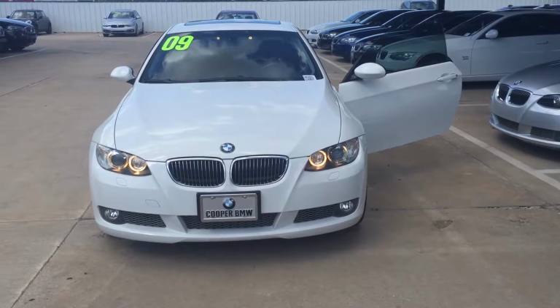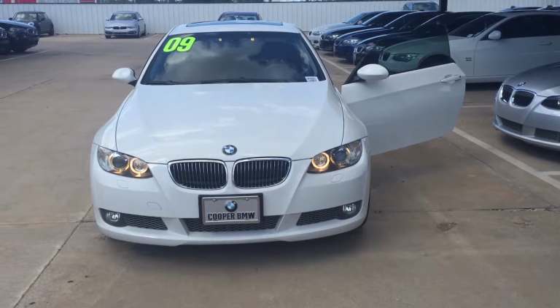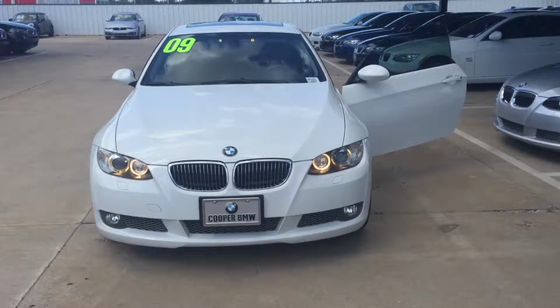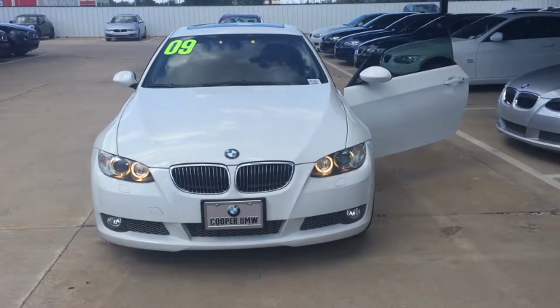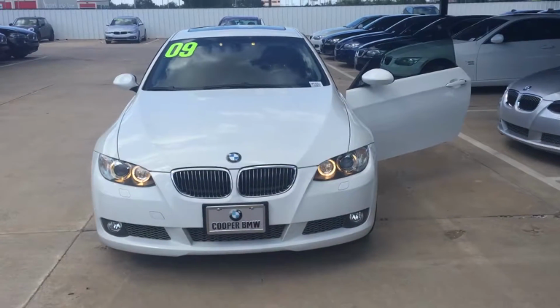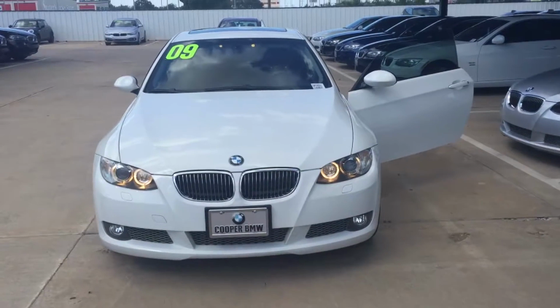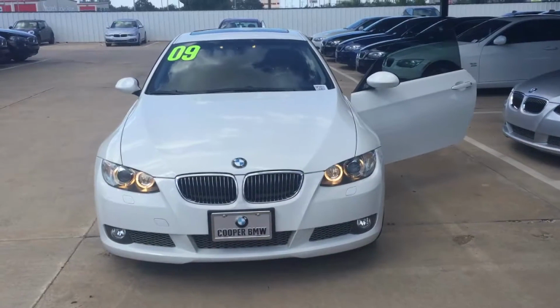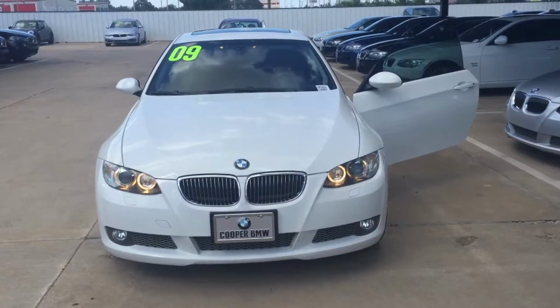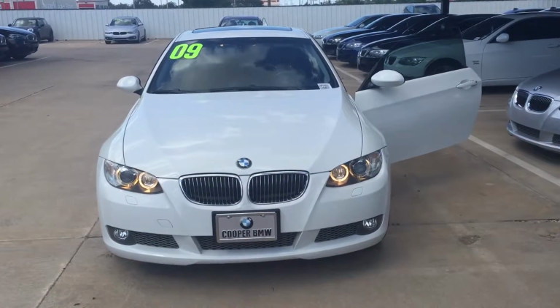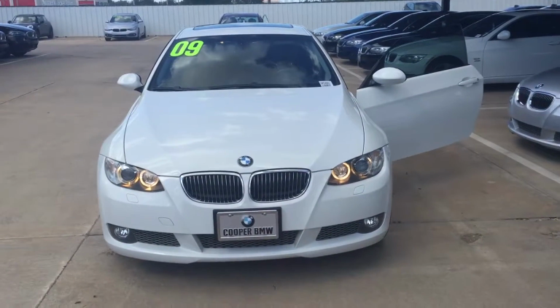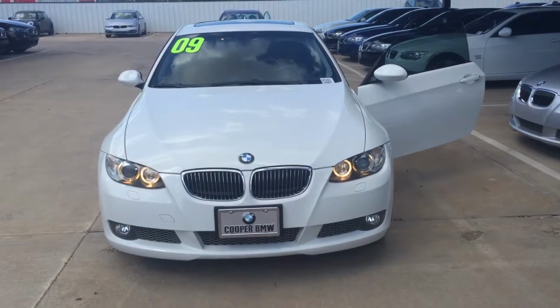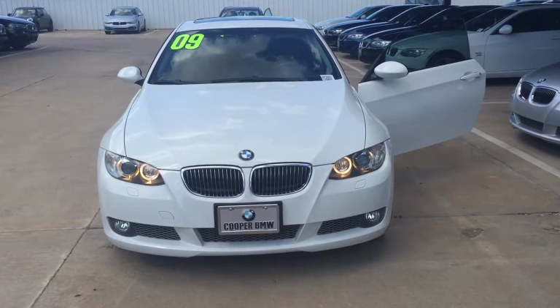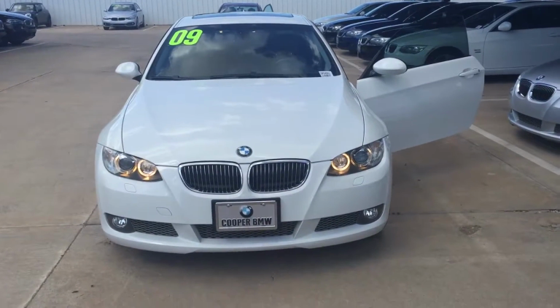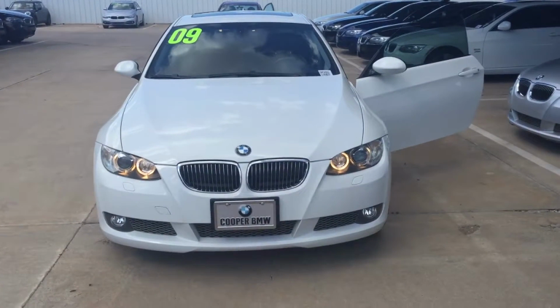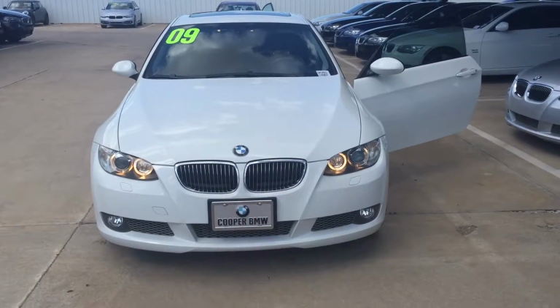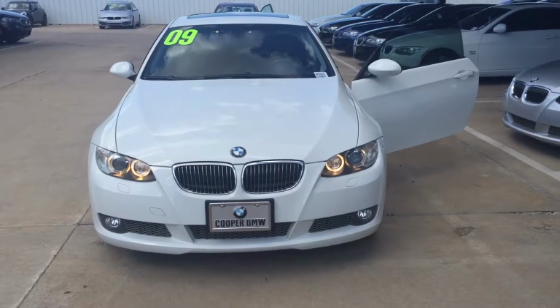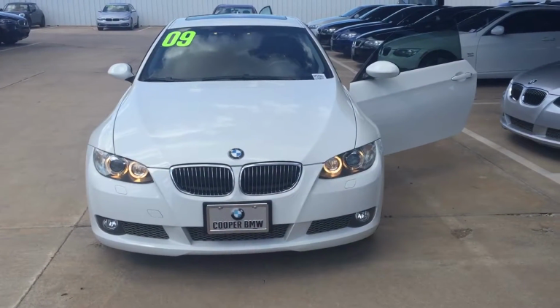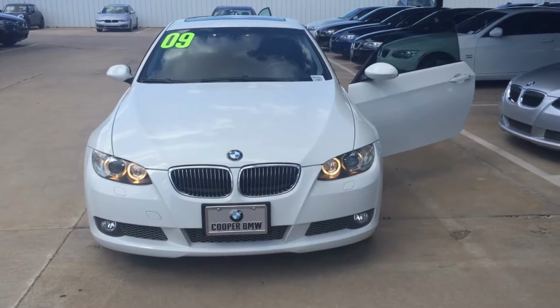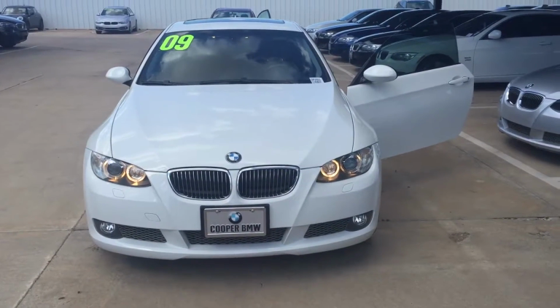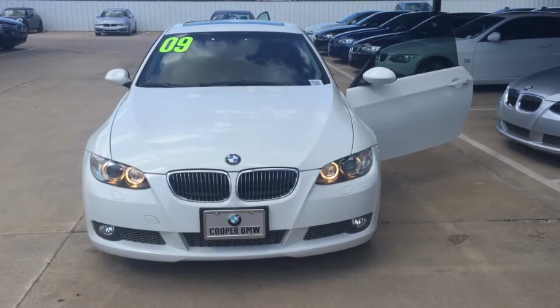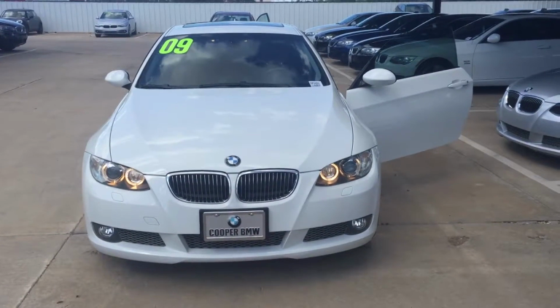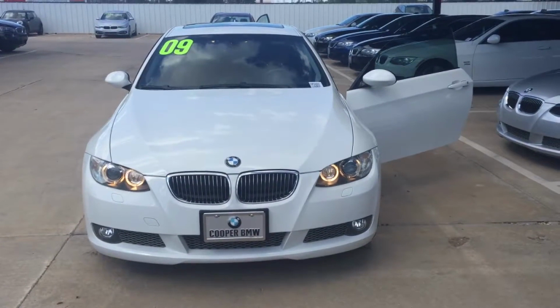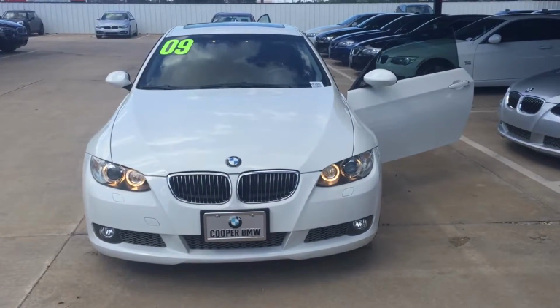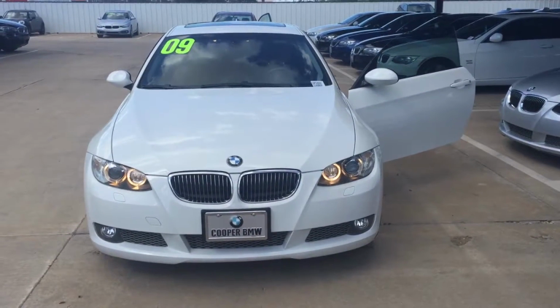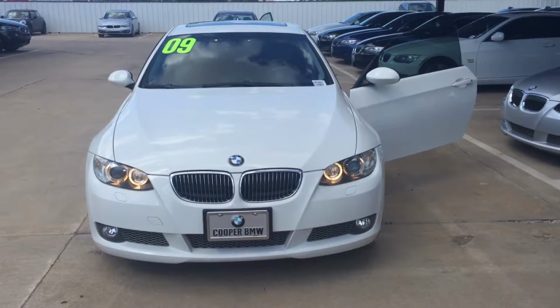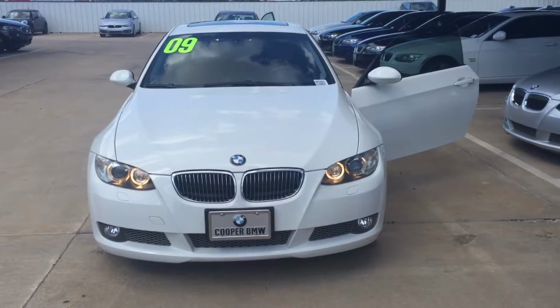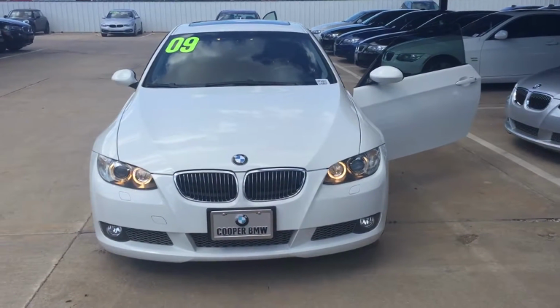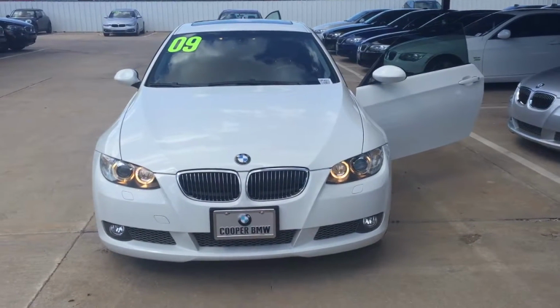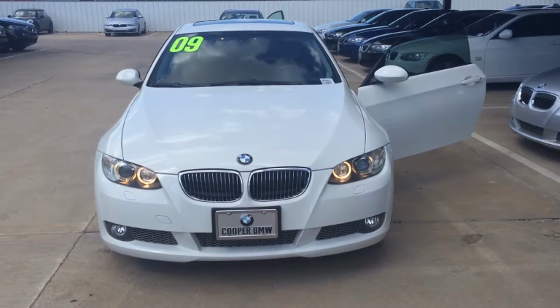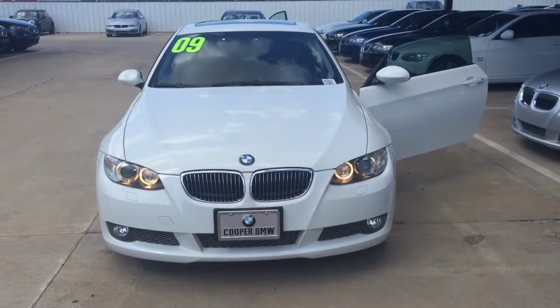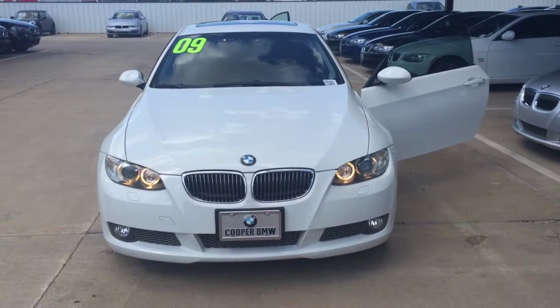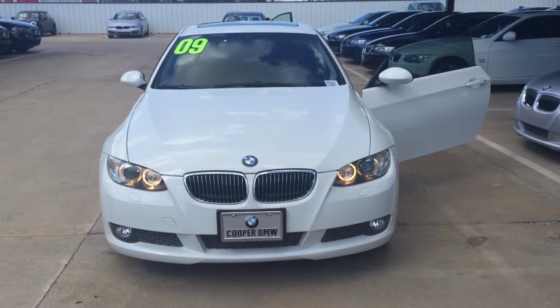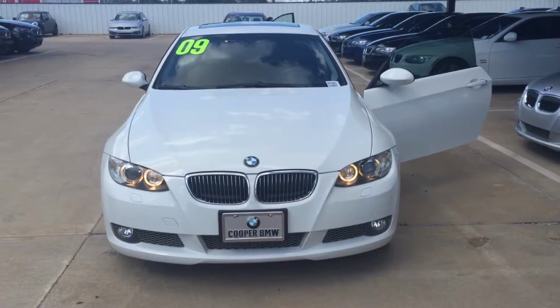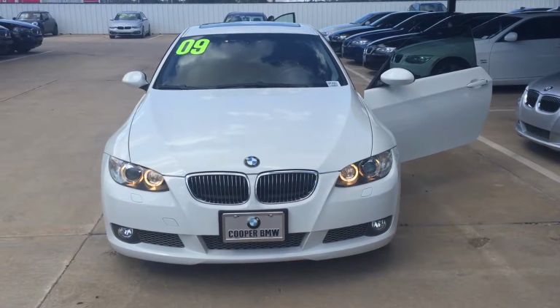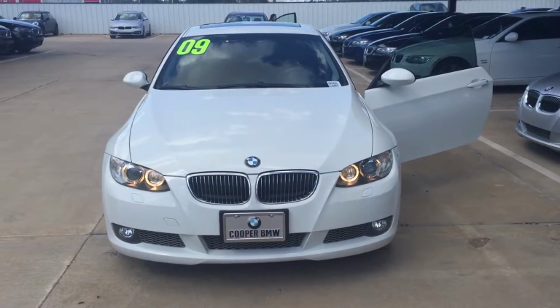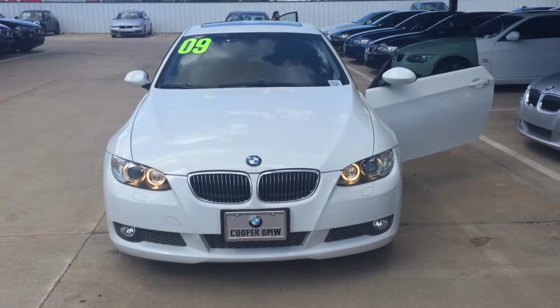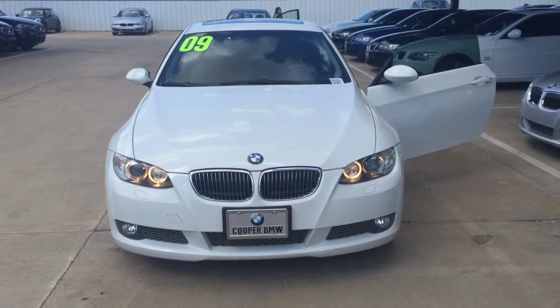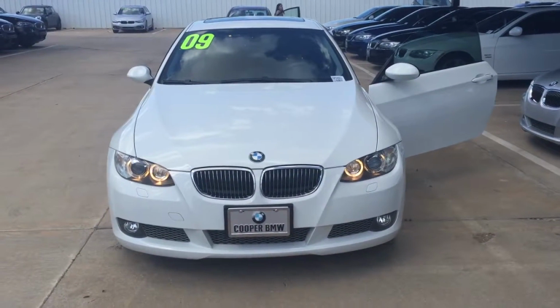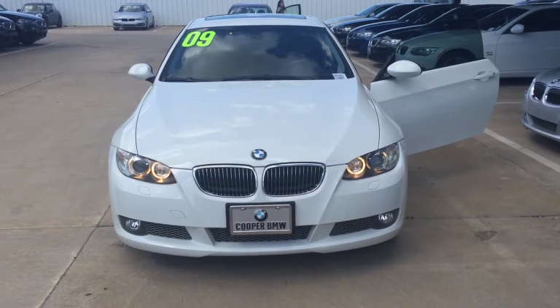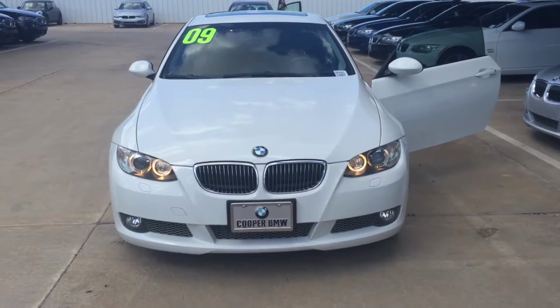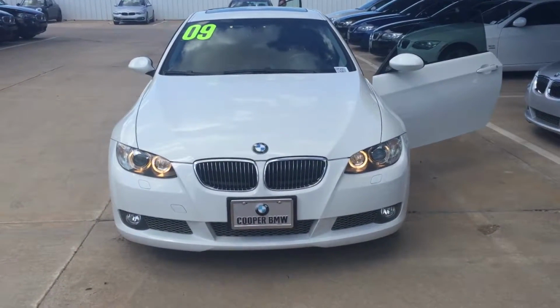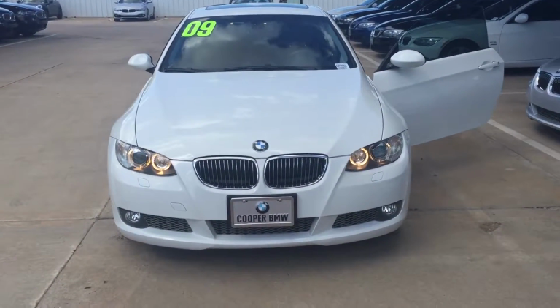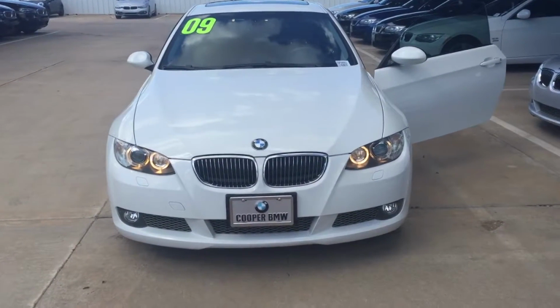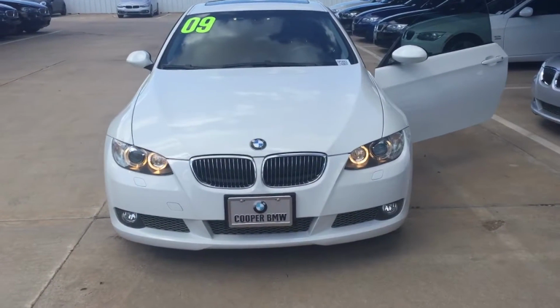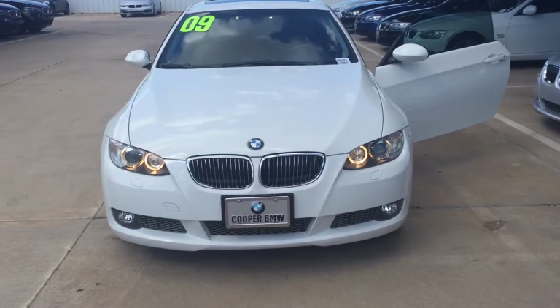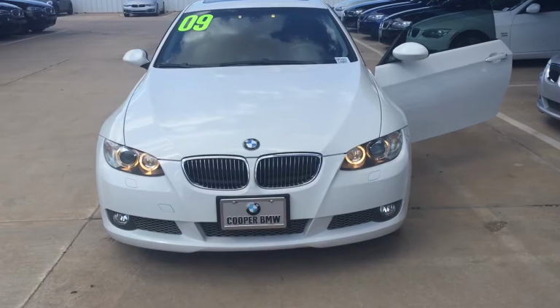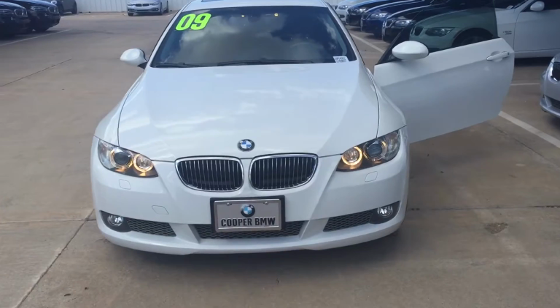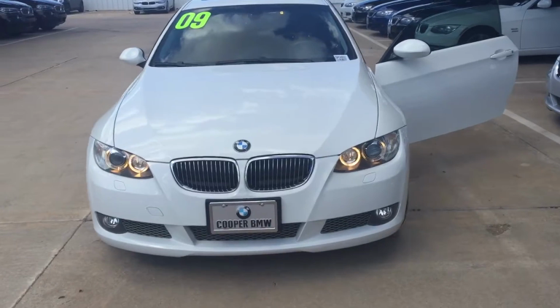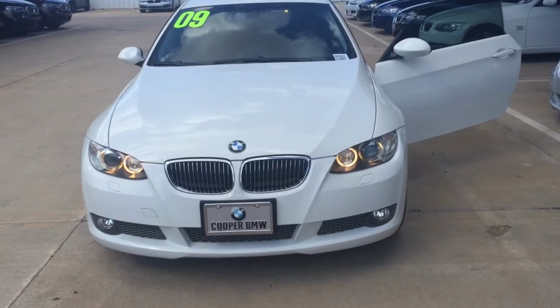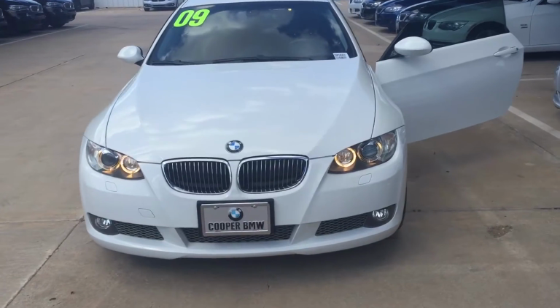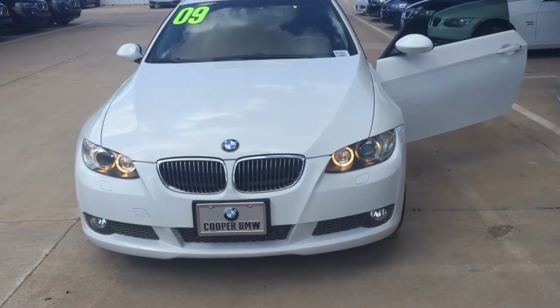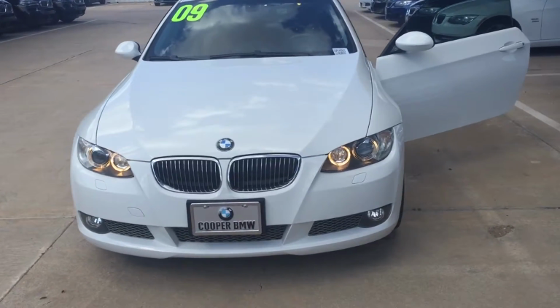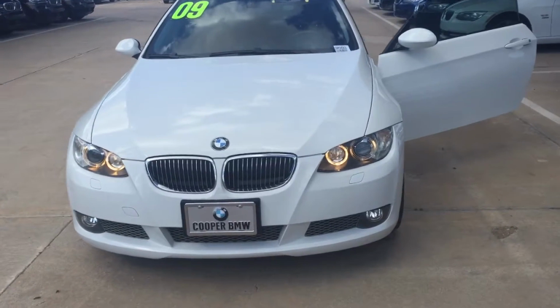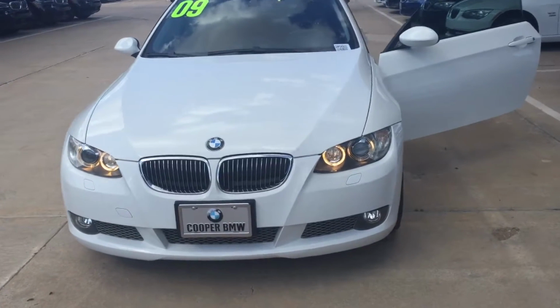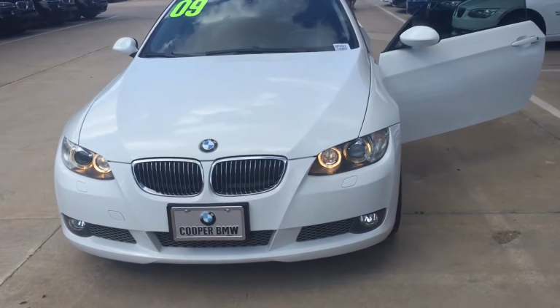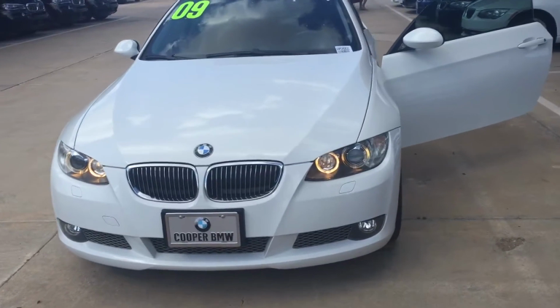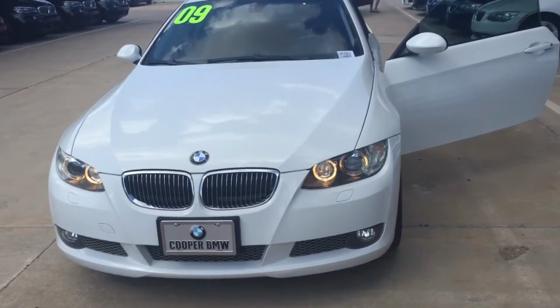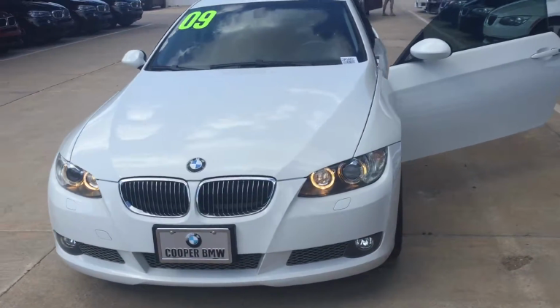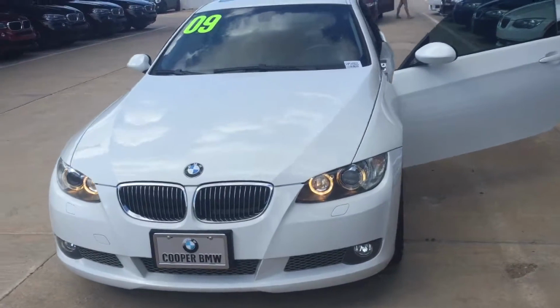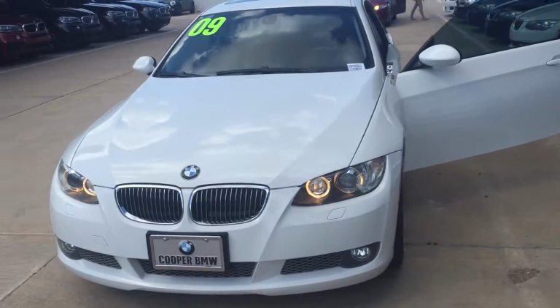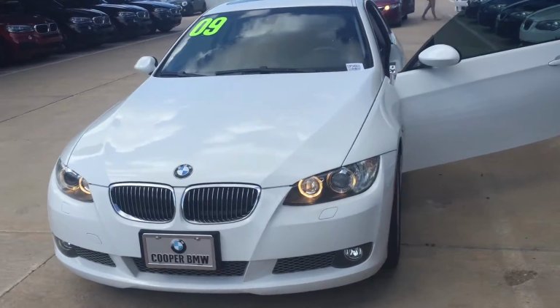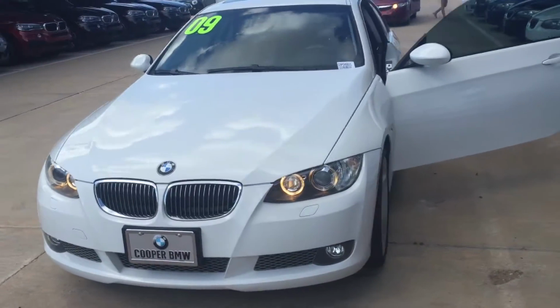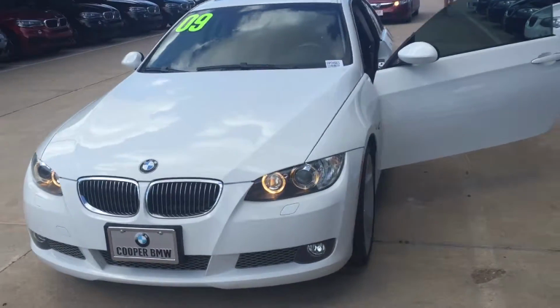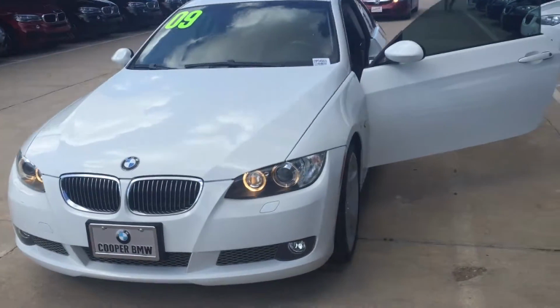Hey guys, it's Joe Bernade over here at Jackie Cooper BMW. I just wanted to shoot you a quick video of the 2009 335 coupe.